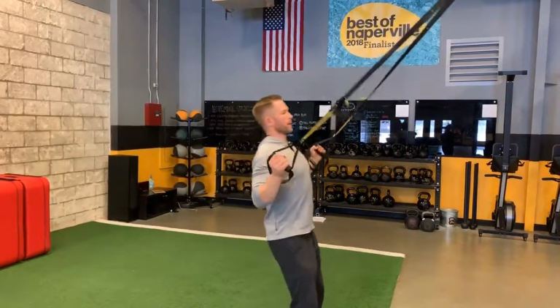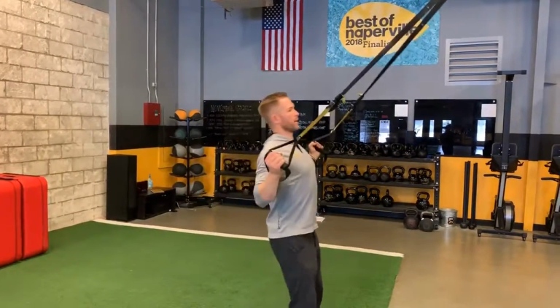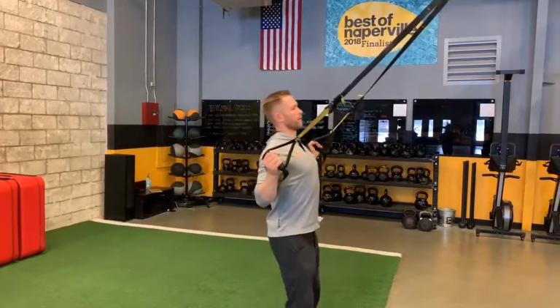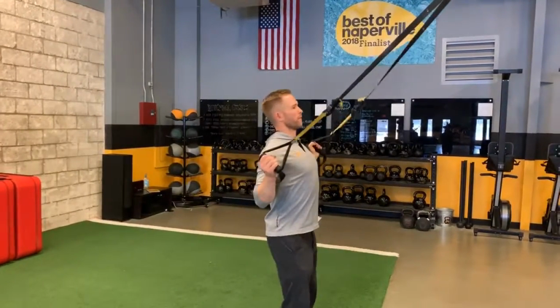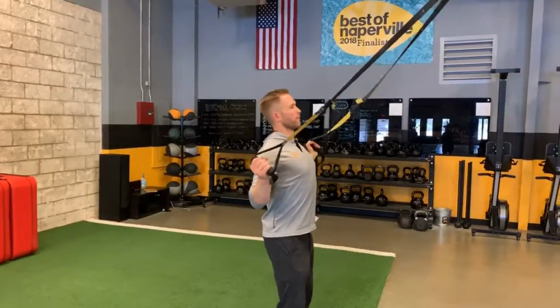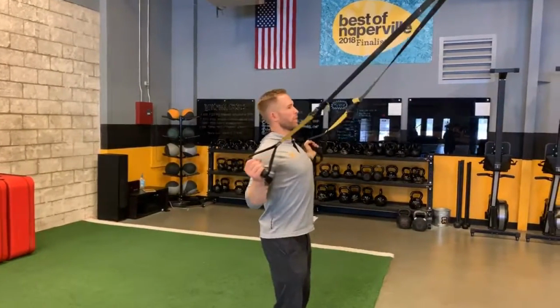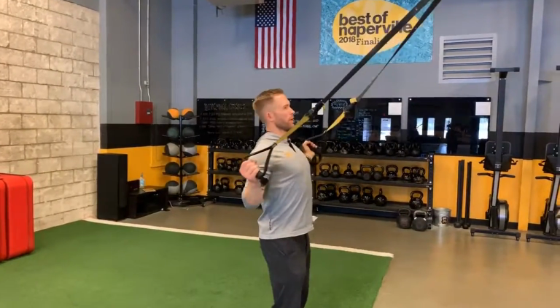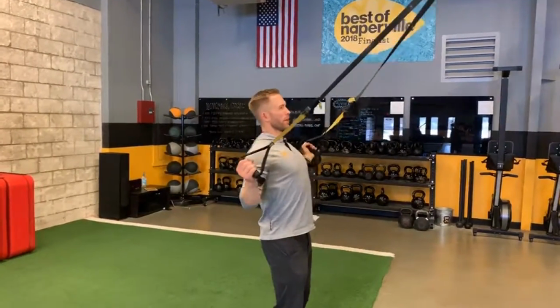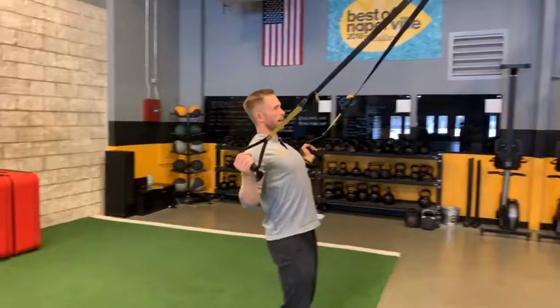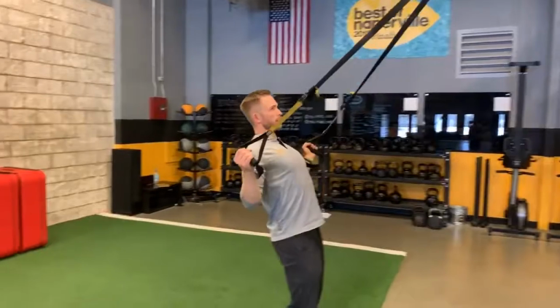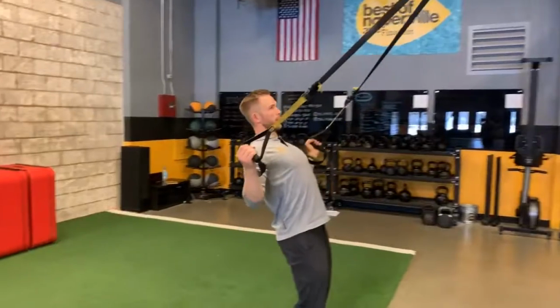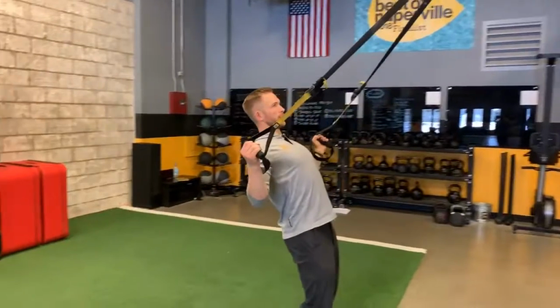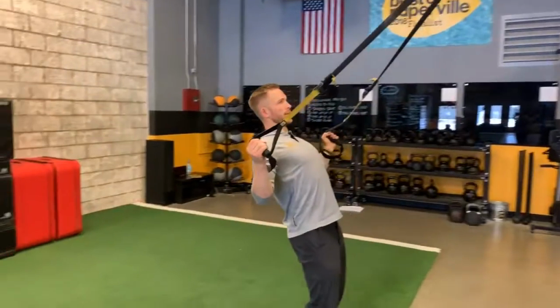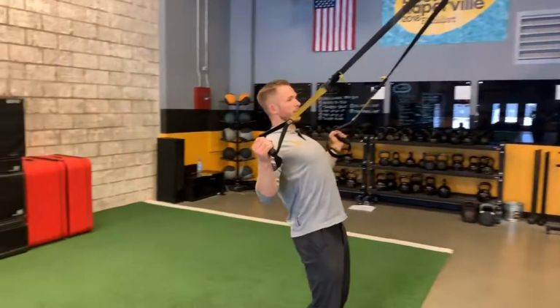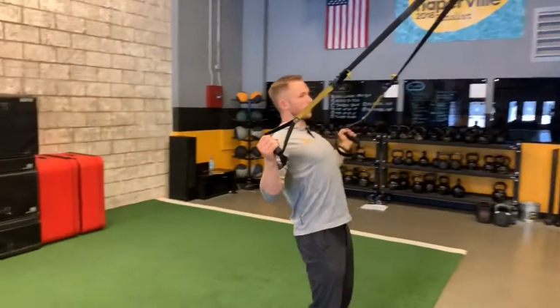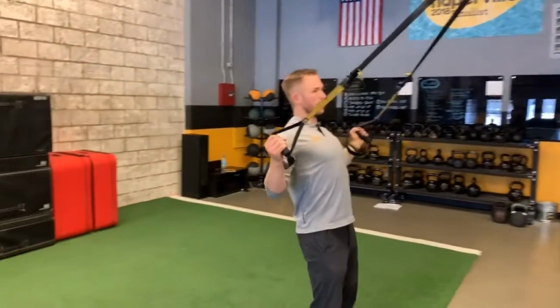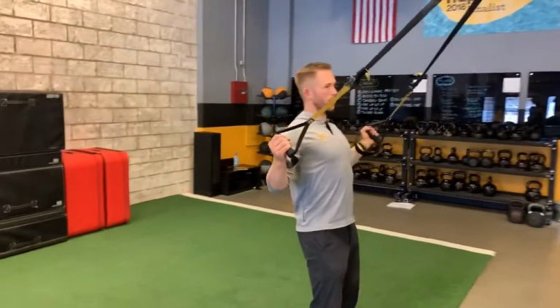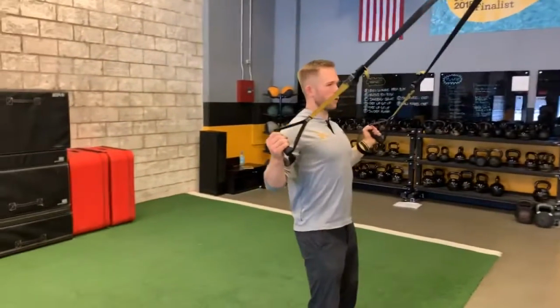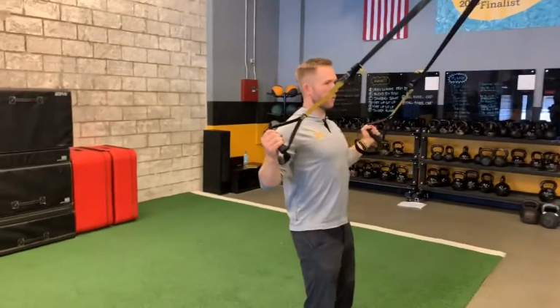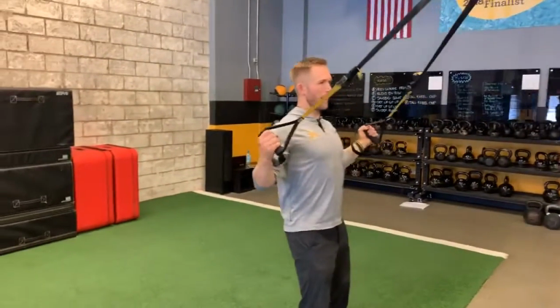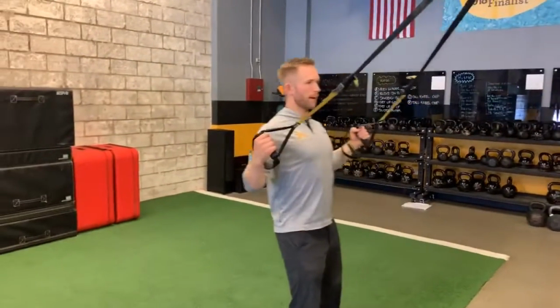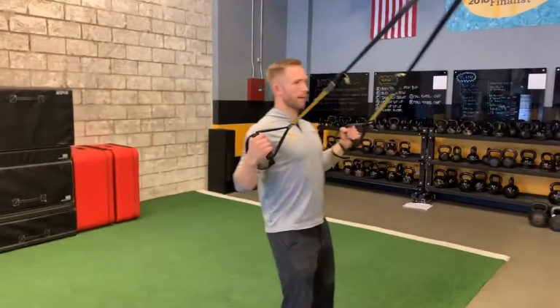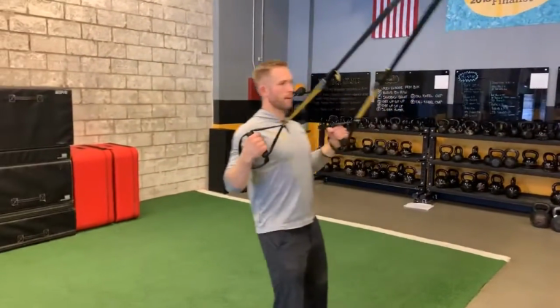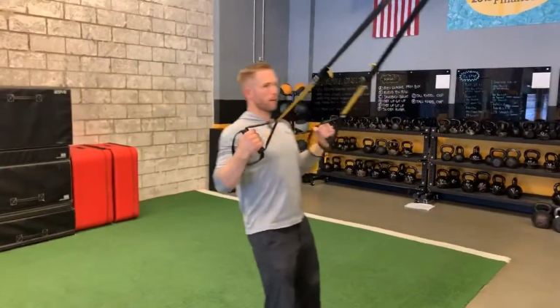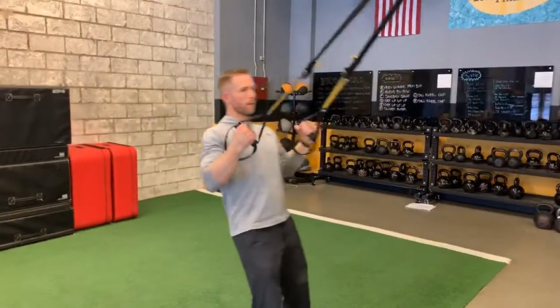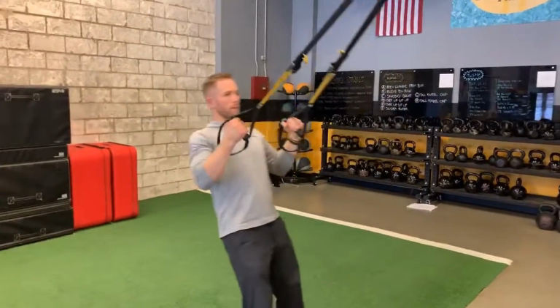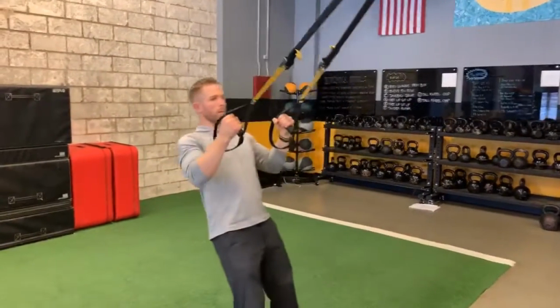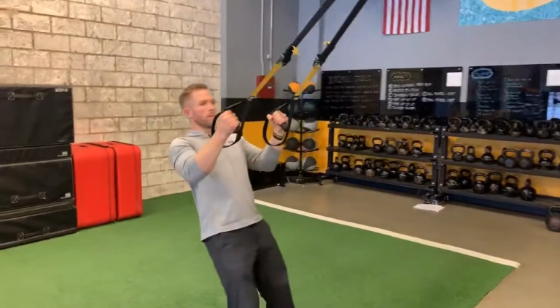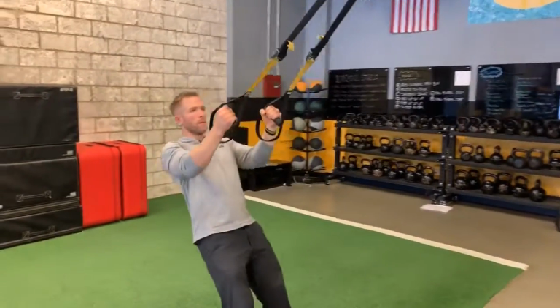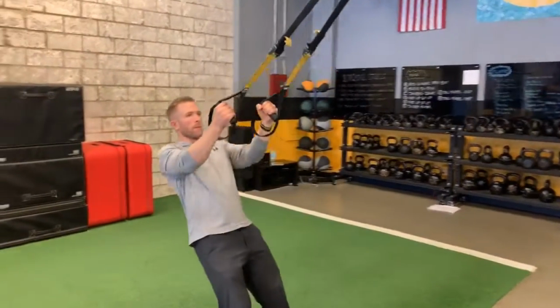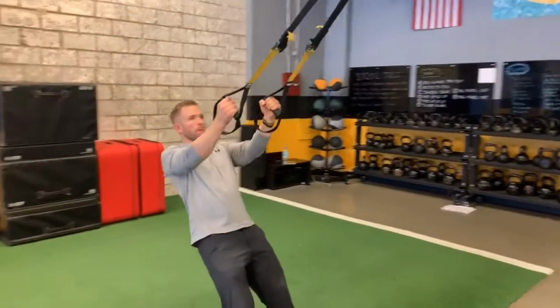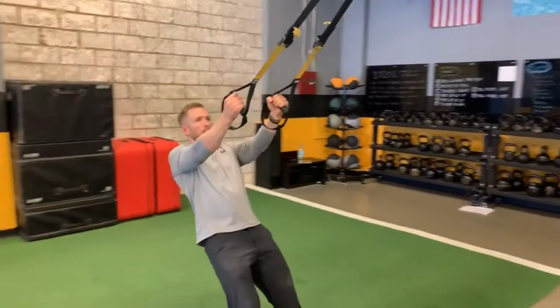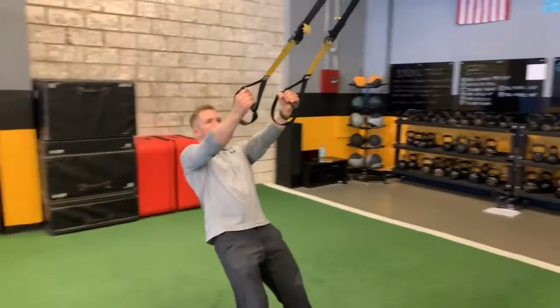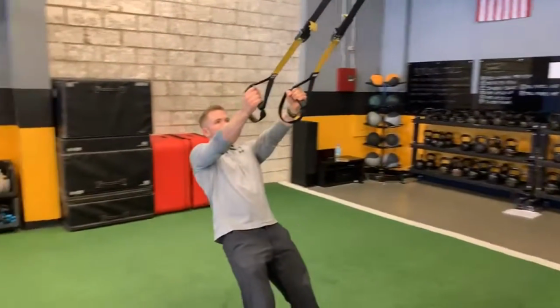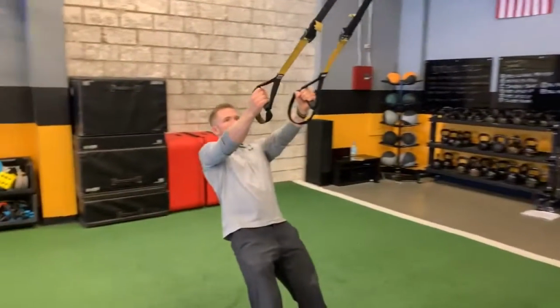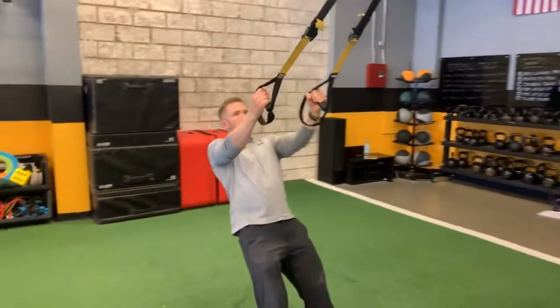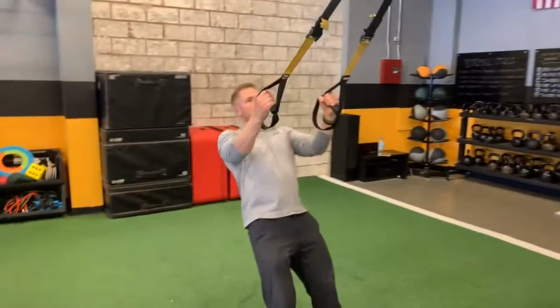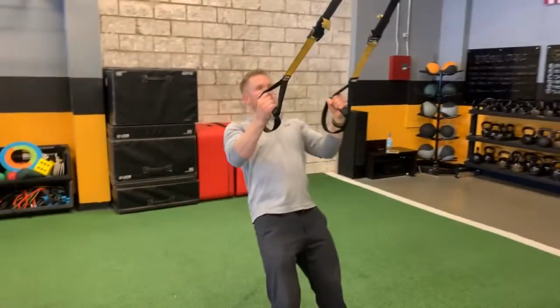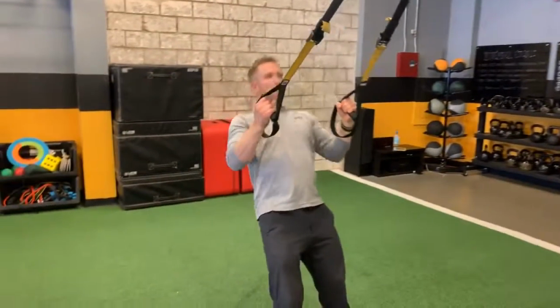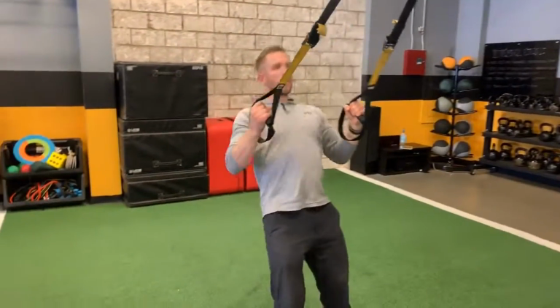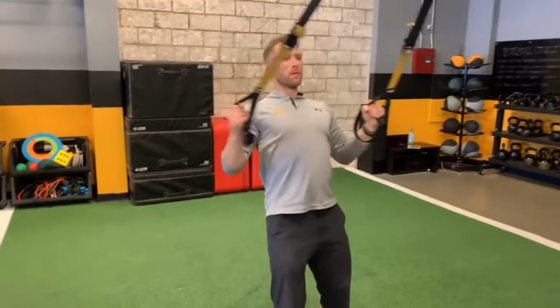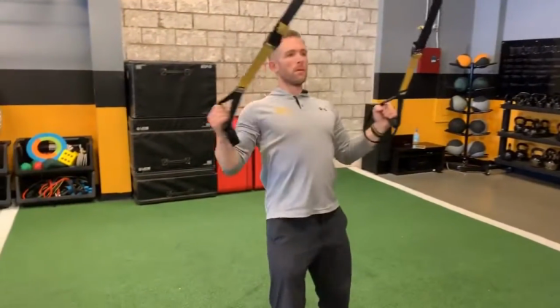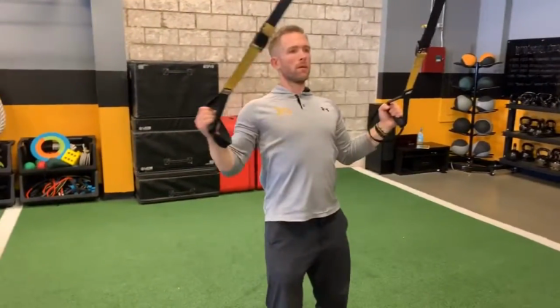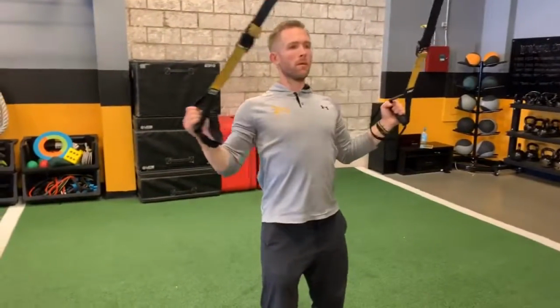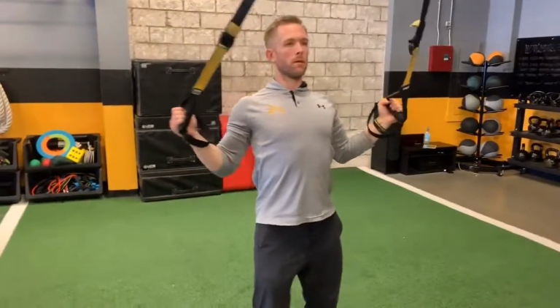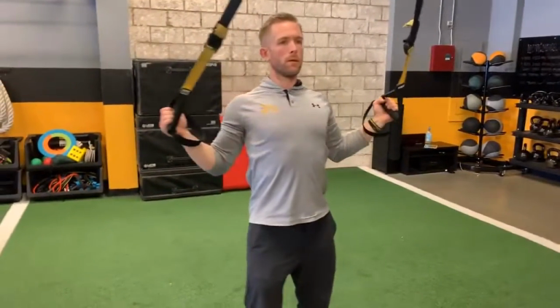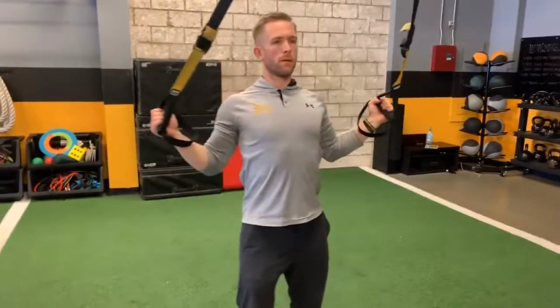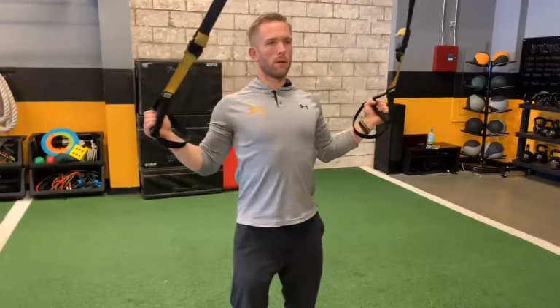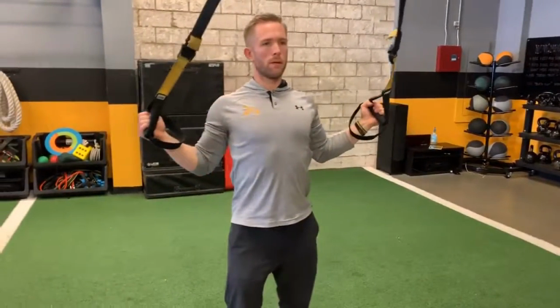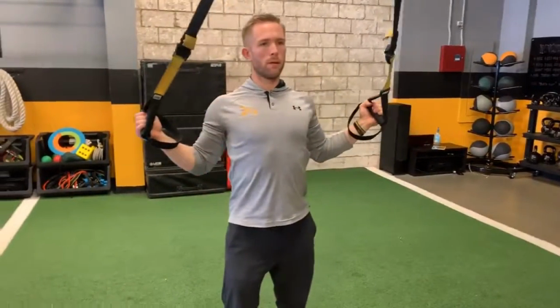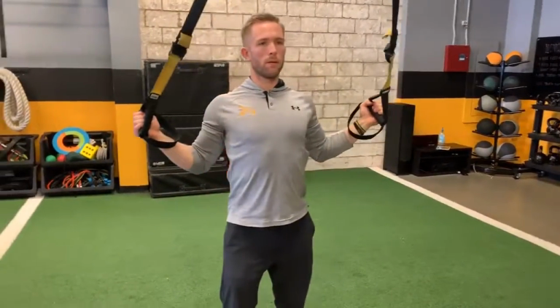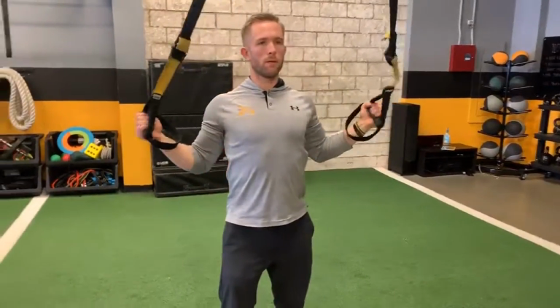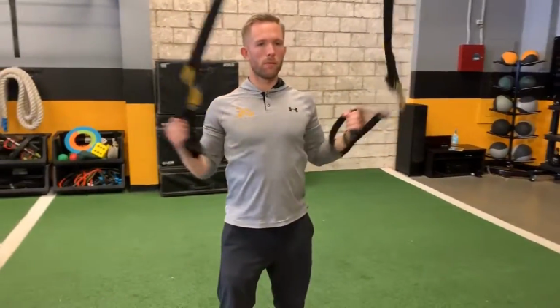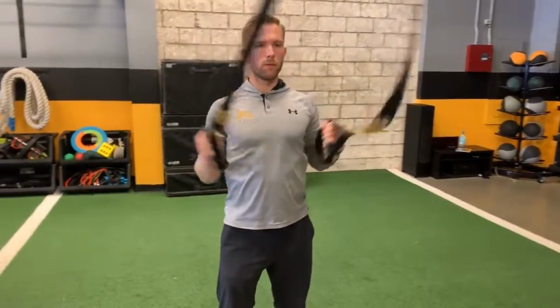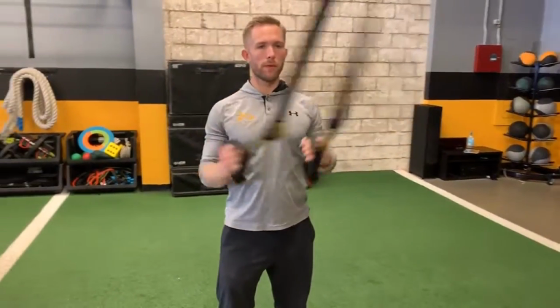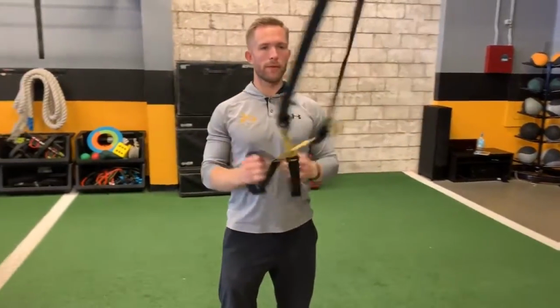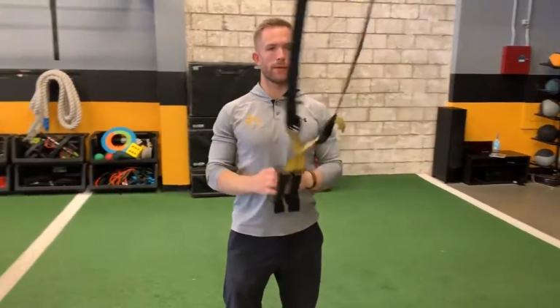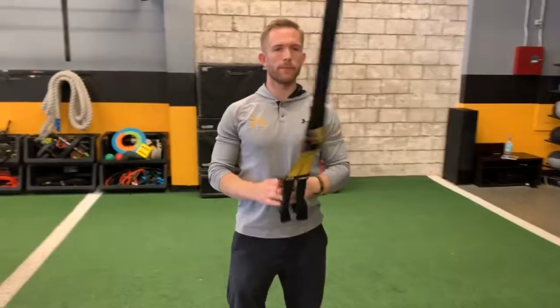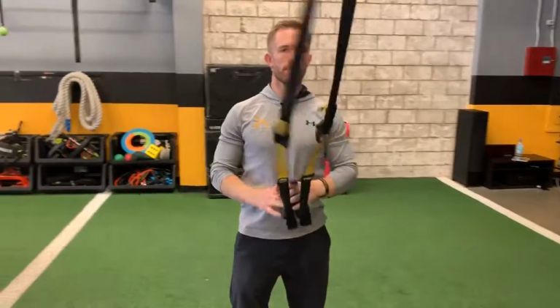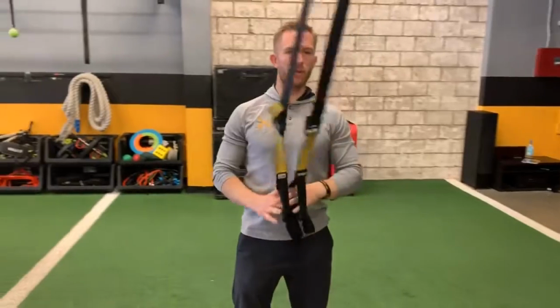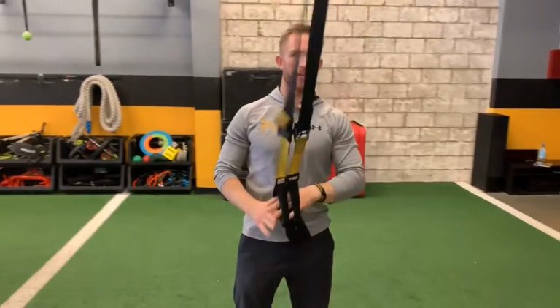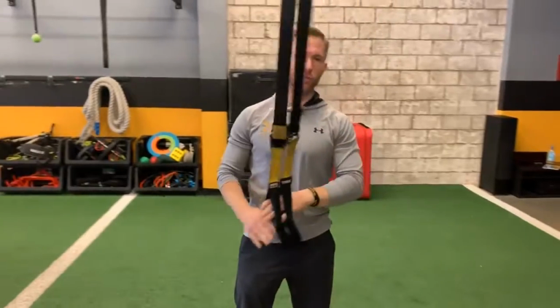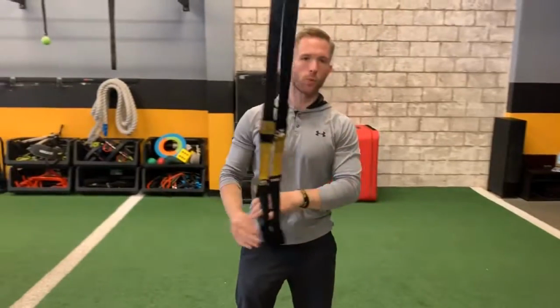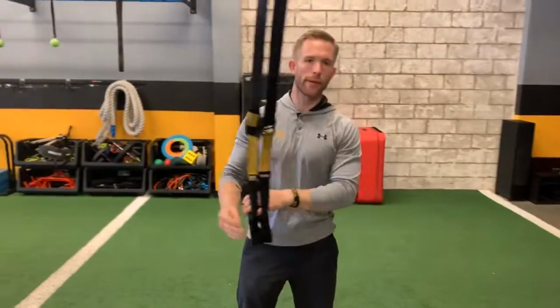Be careful for hyperextension in the low back. Right there — TRX wing.